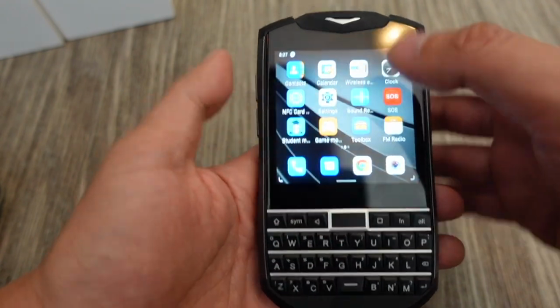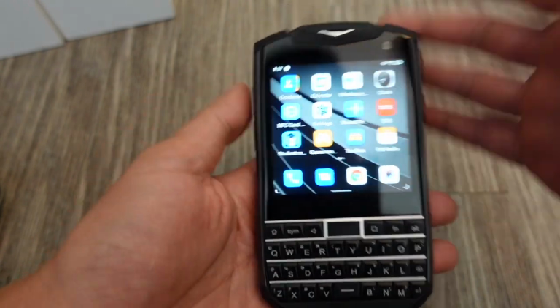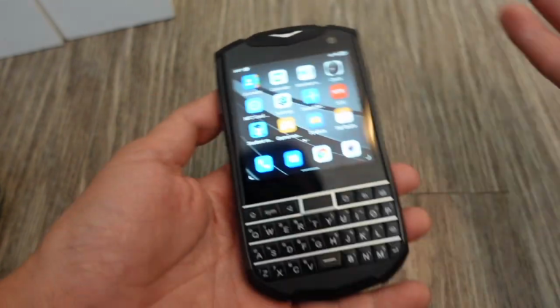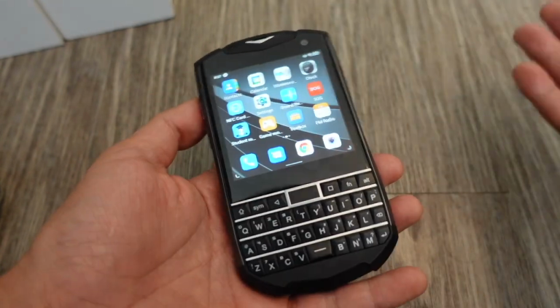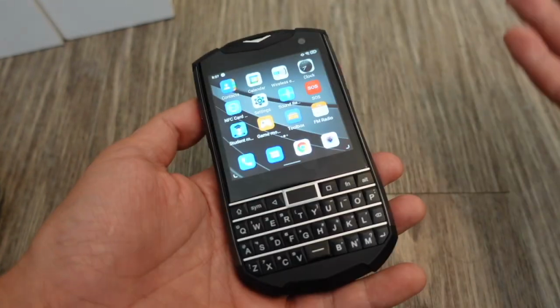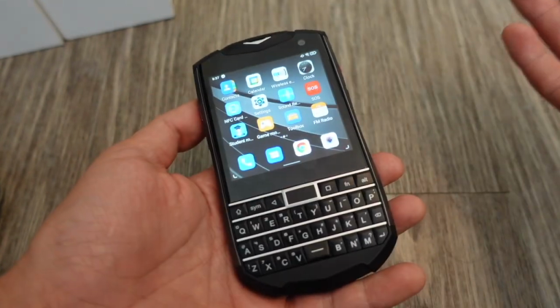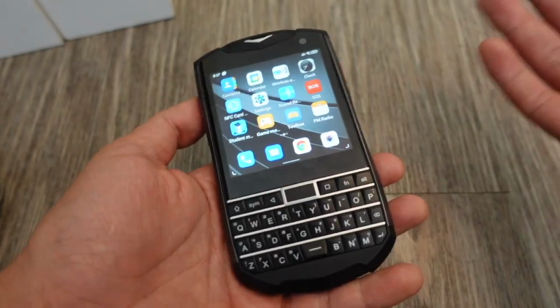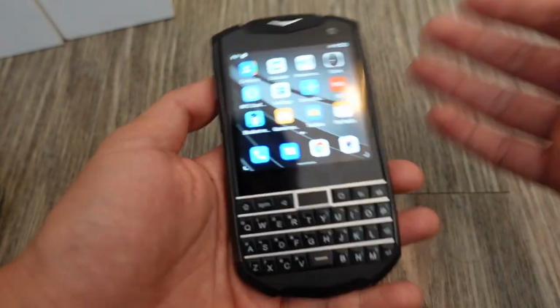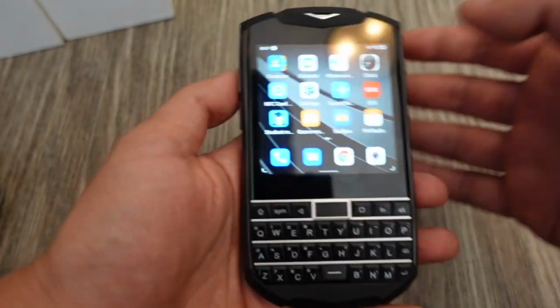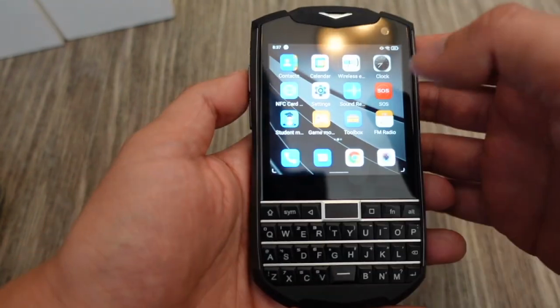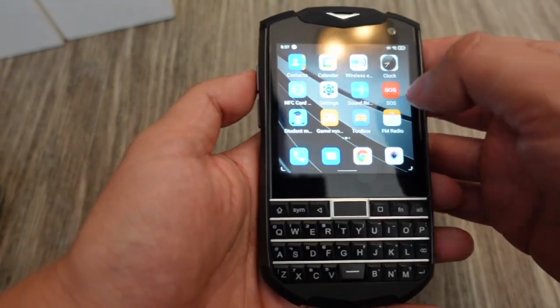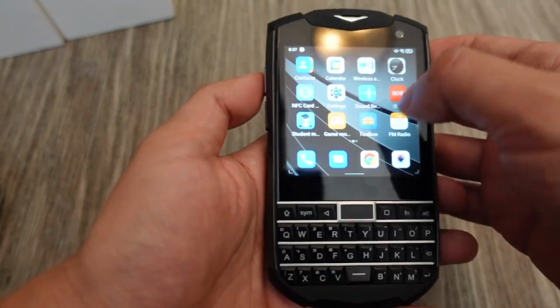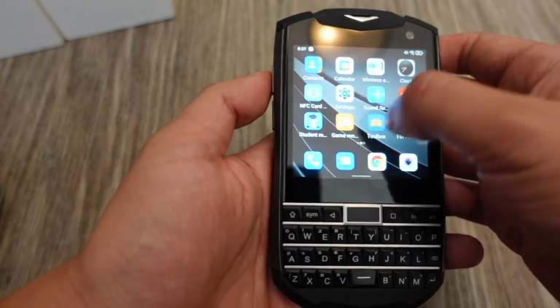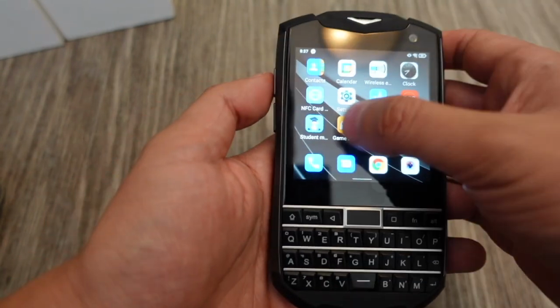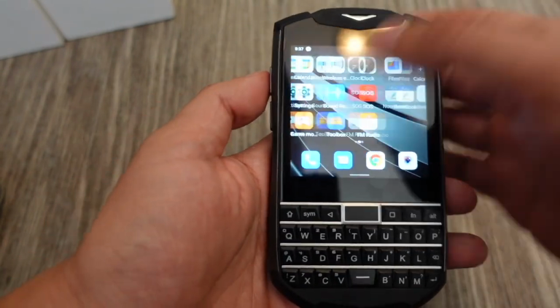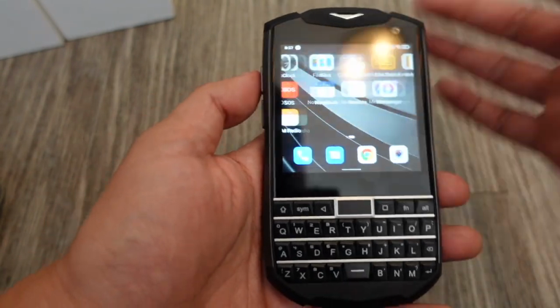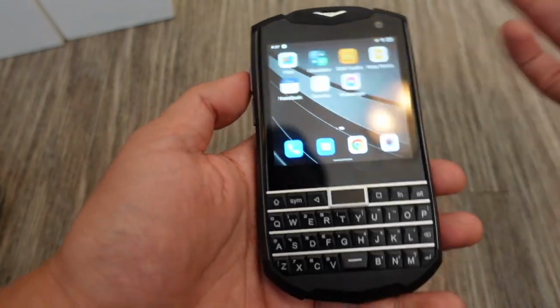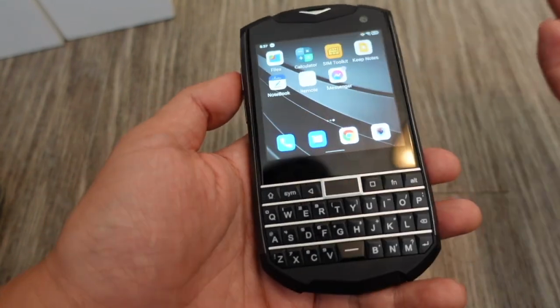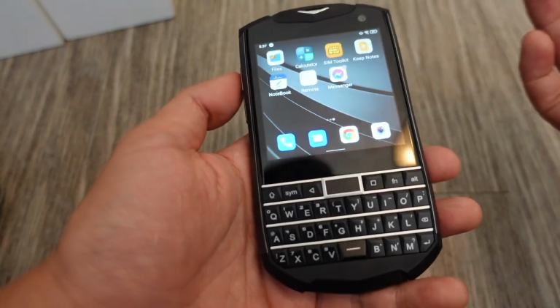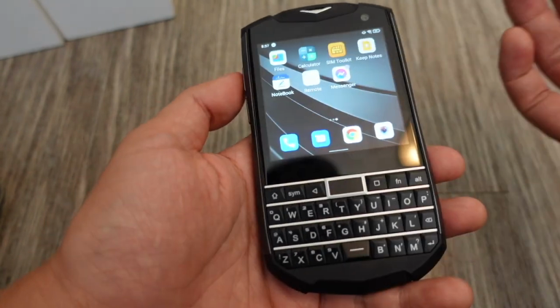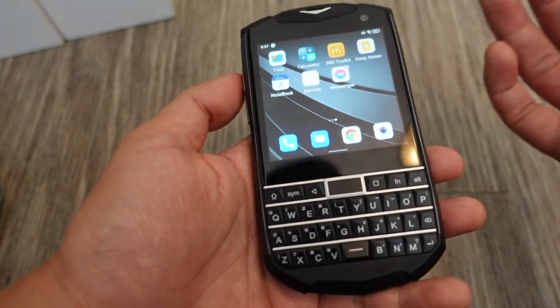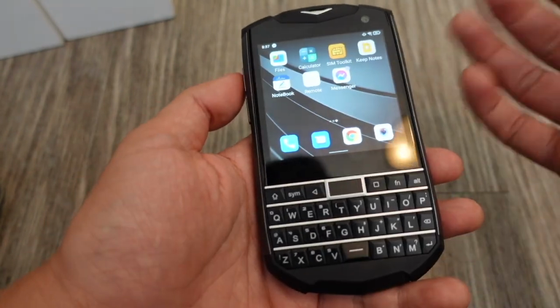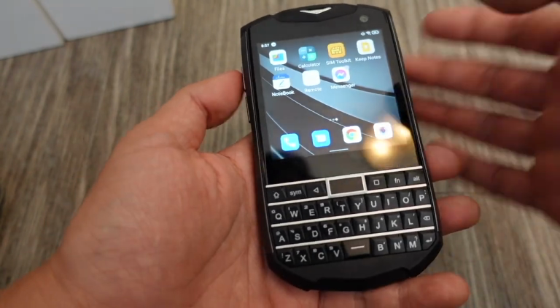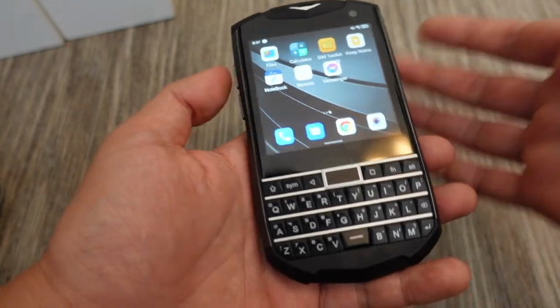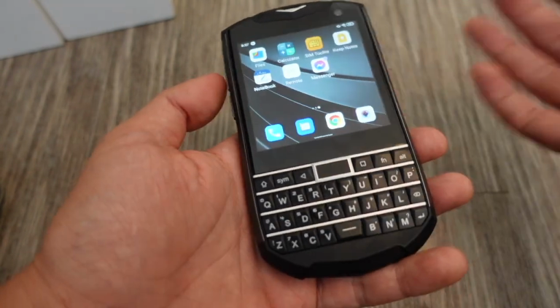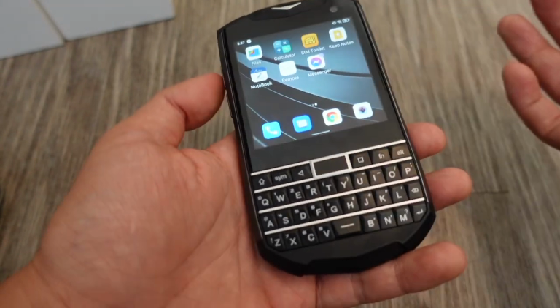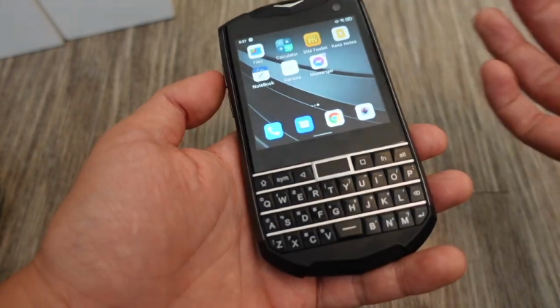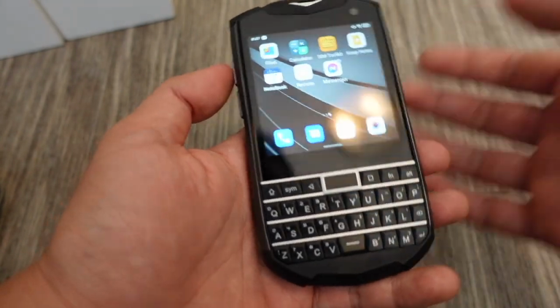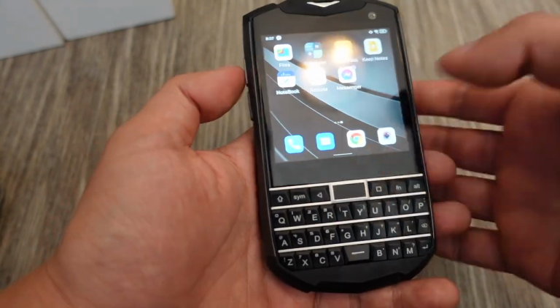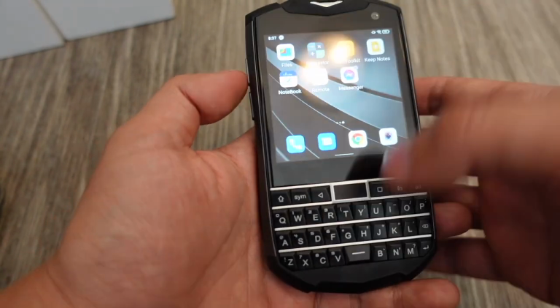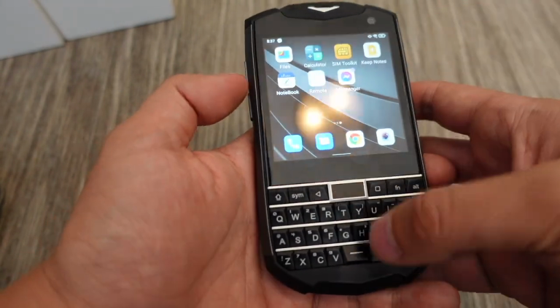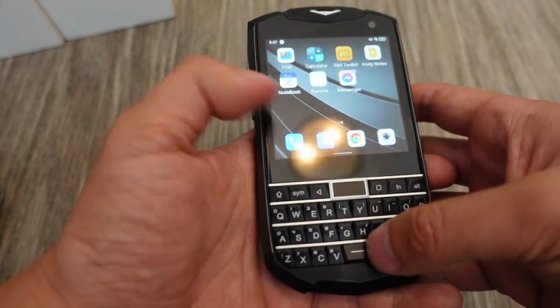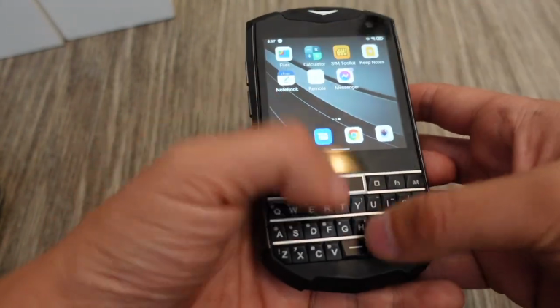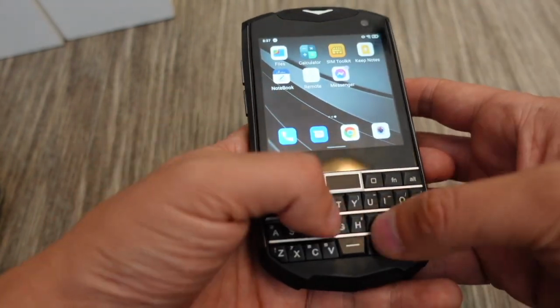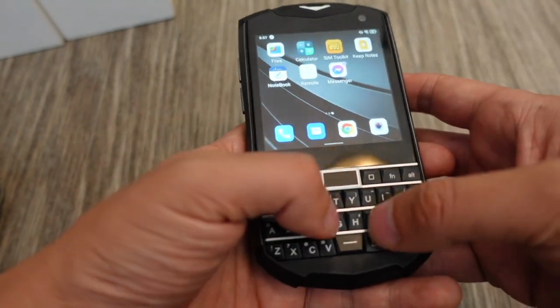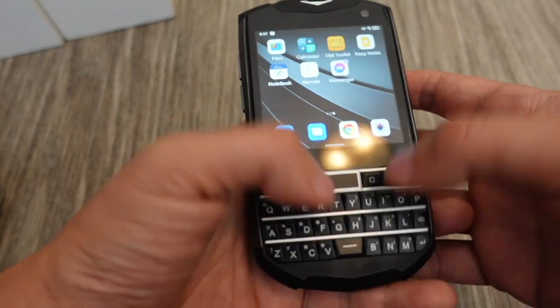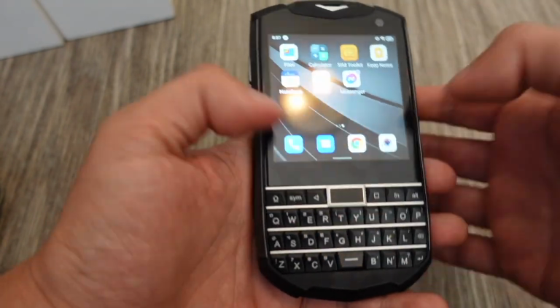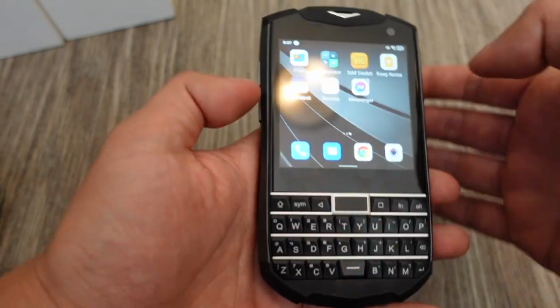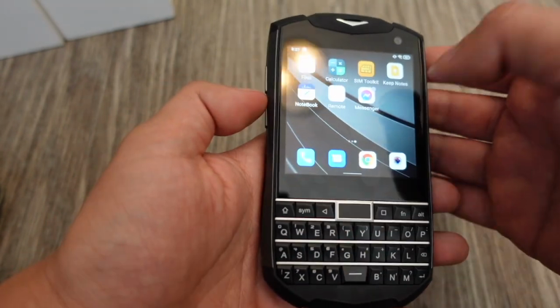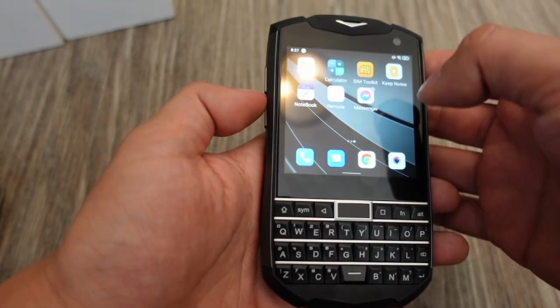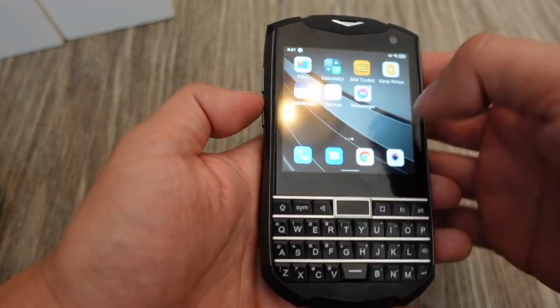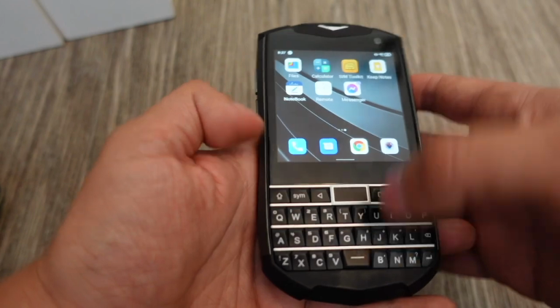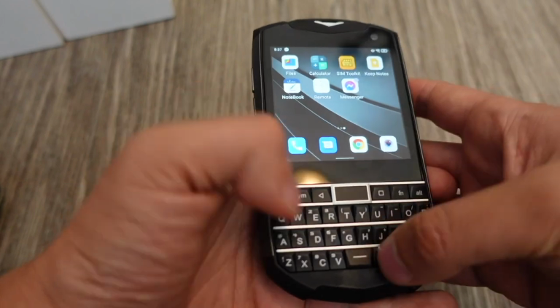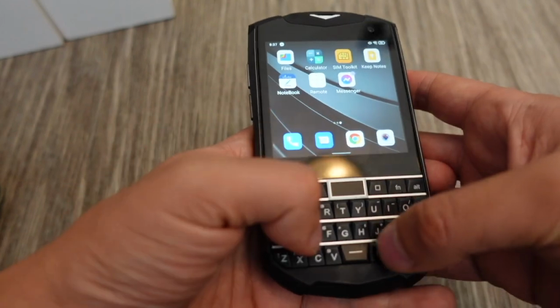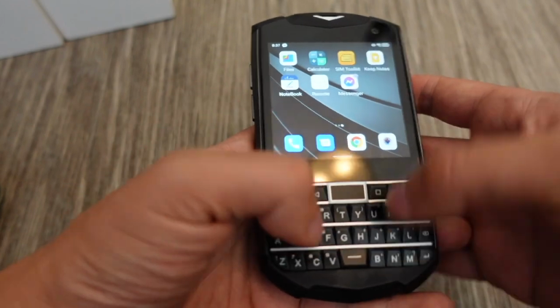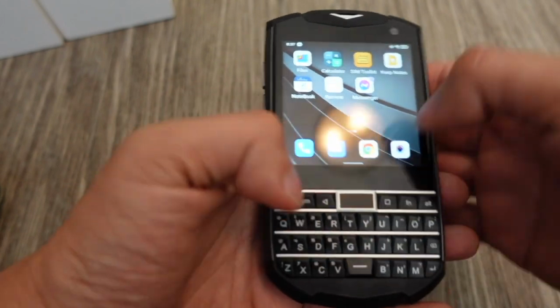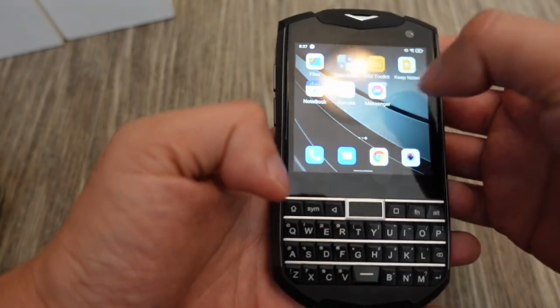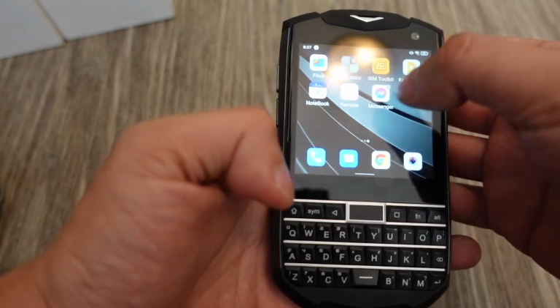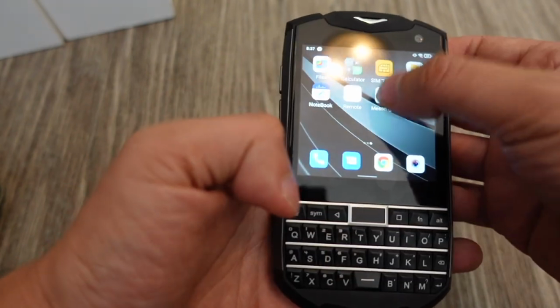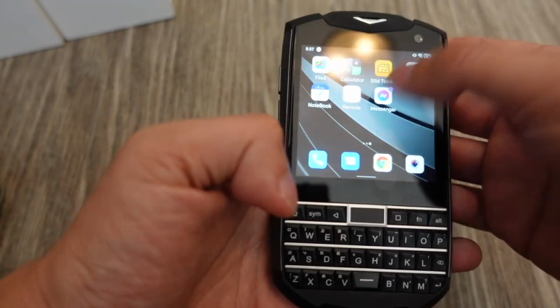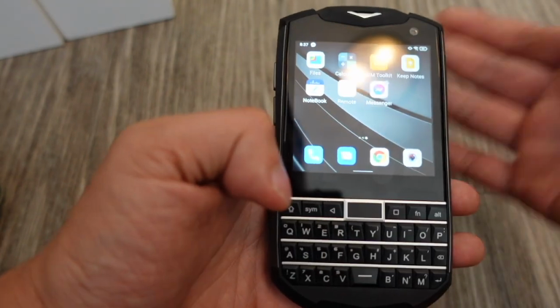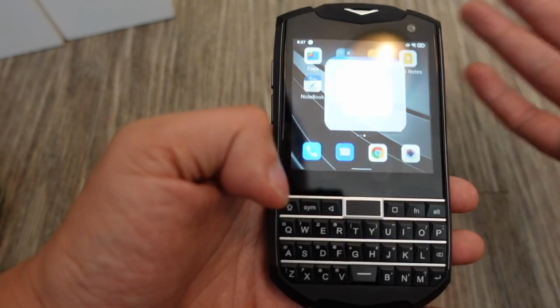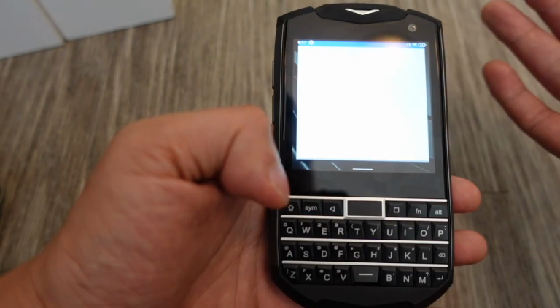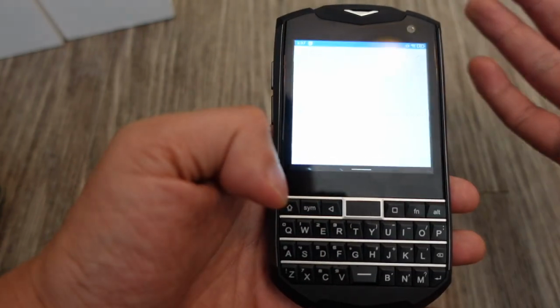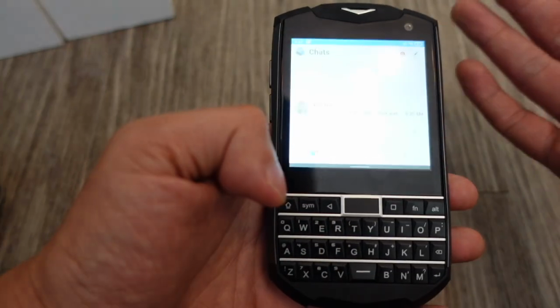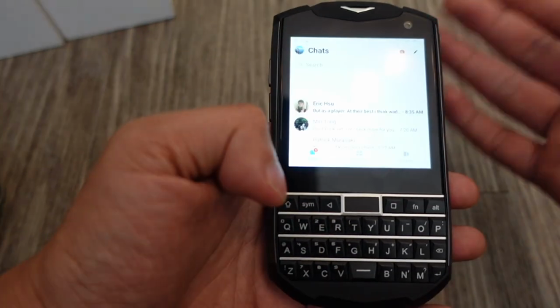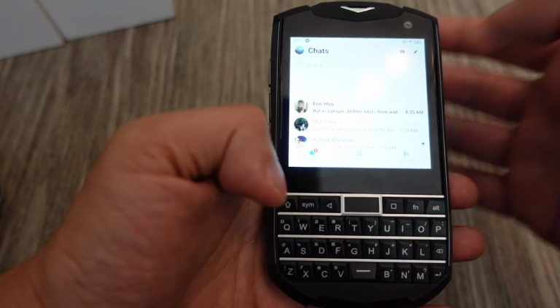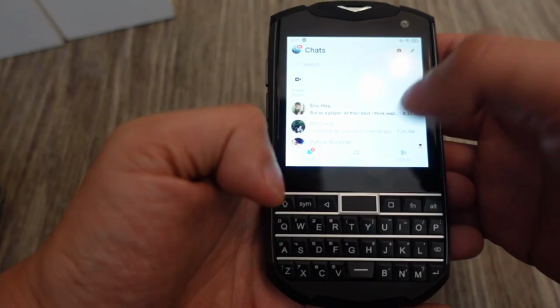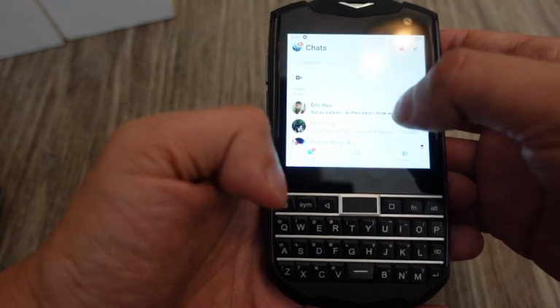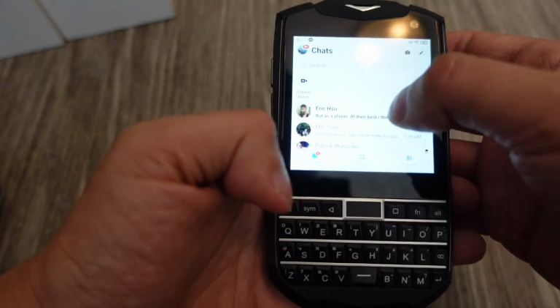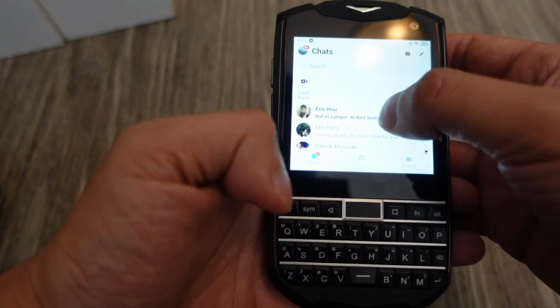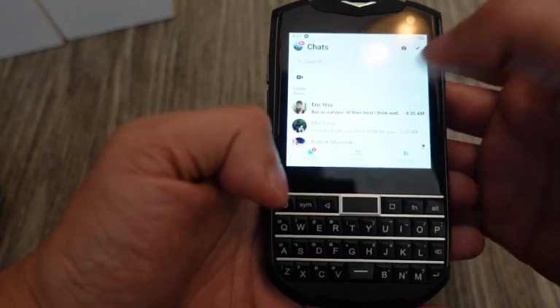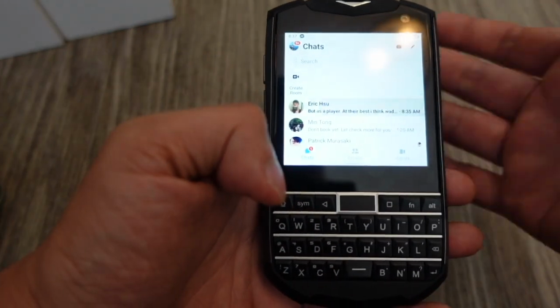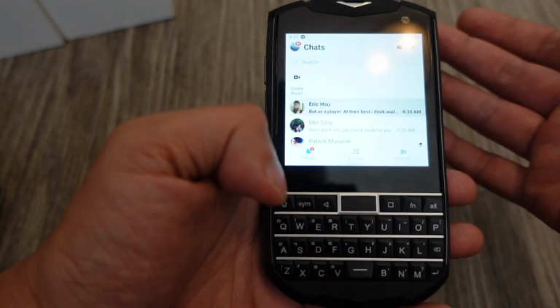What I would use this phone for is texting people a lot, because that's what the physical keyboard is meant for.